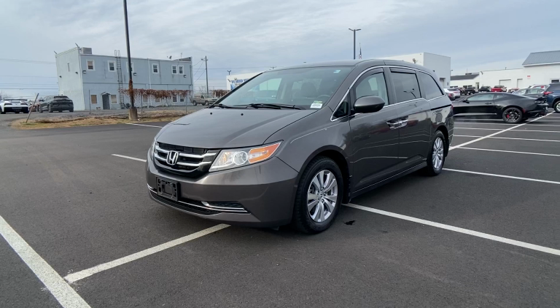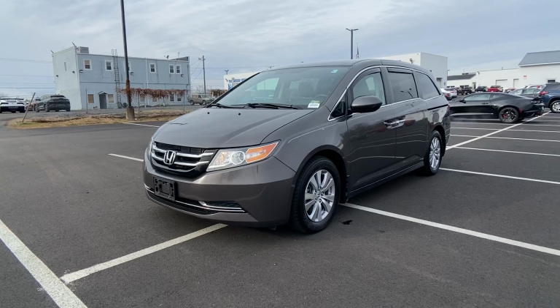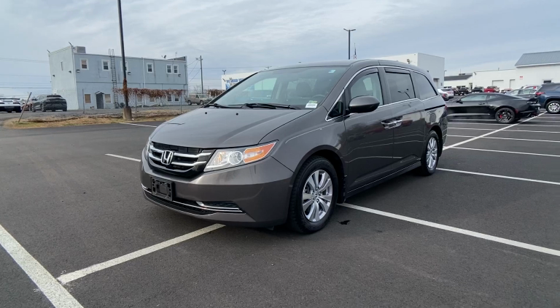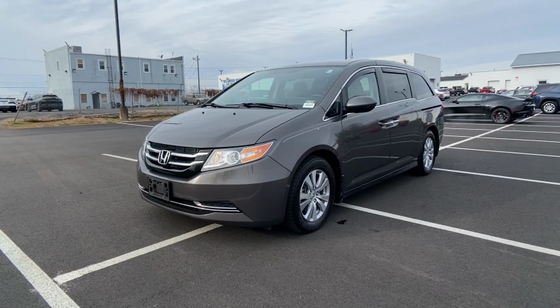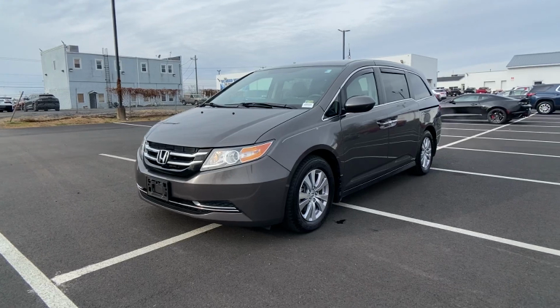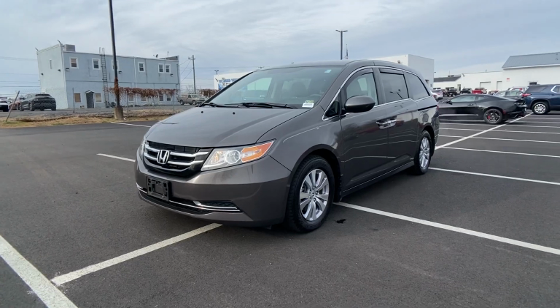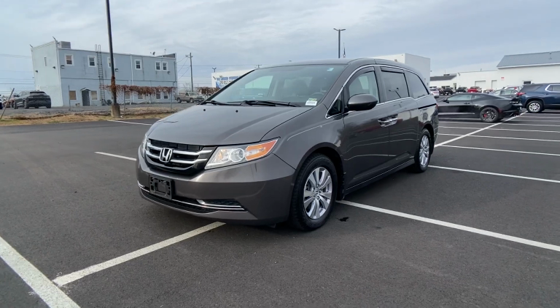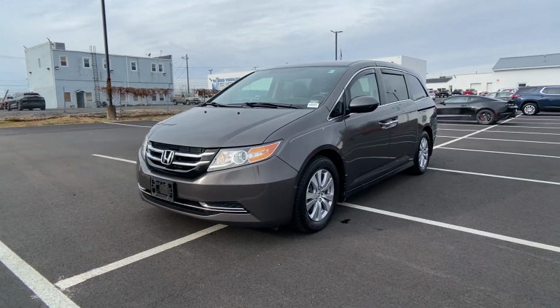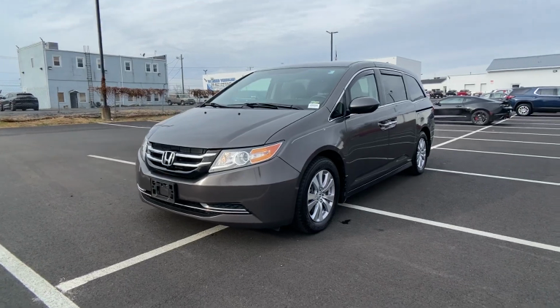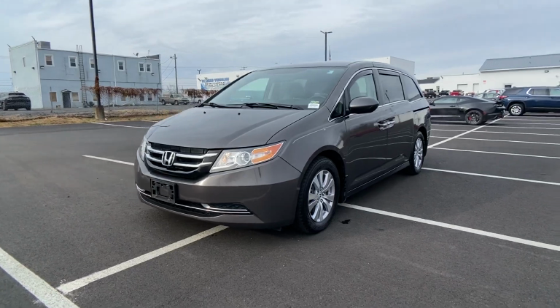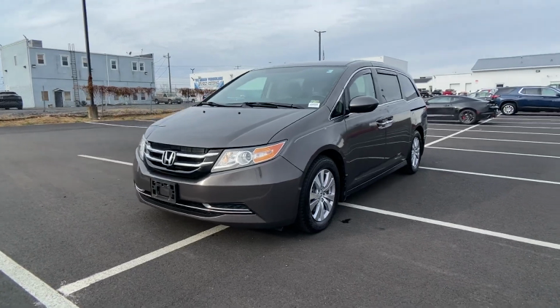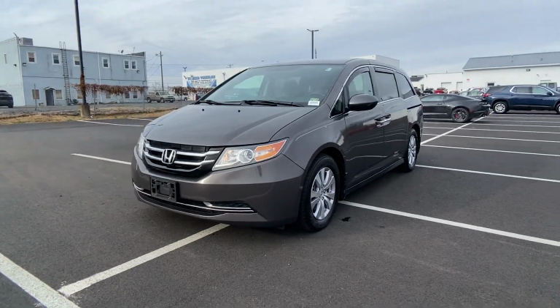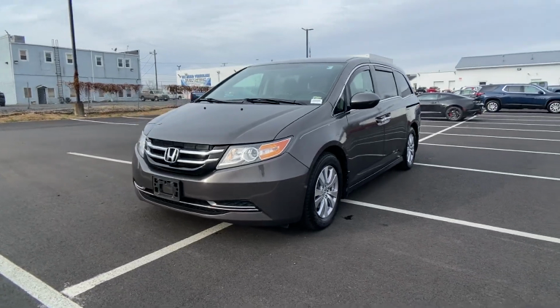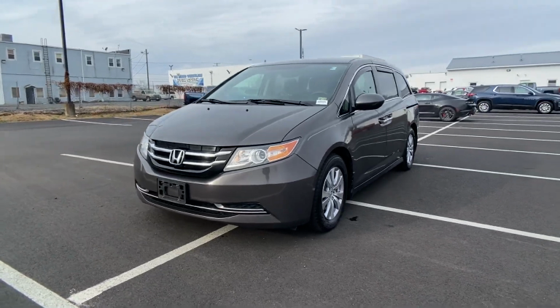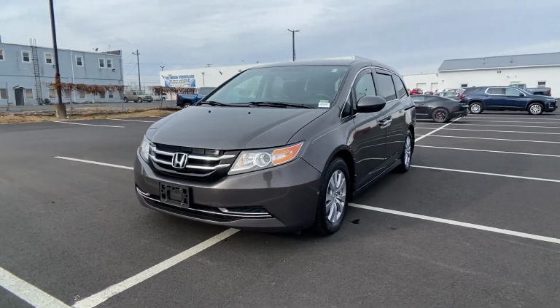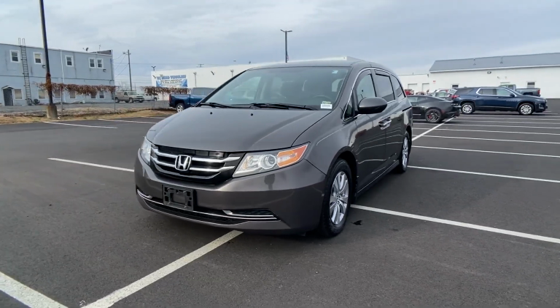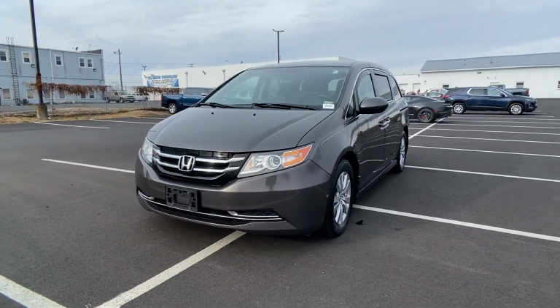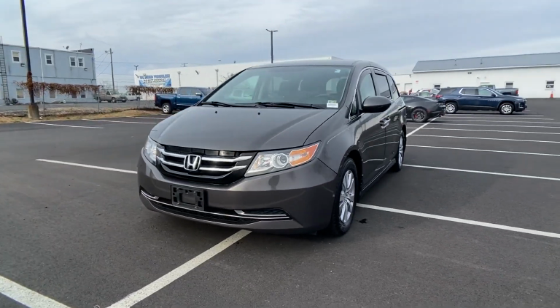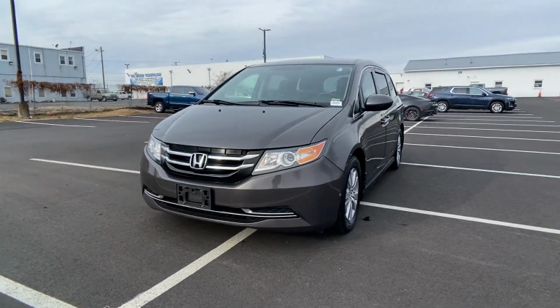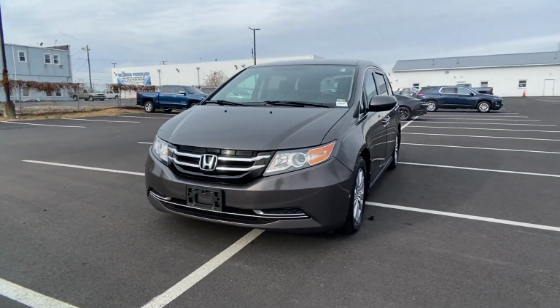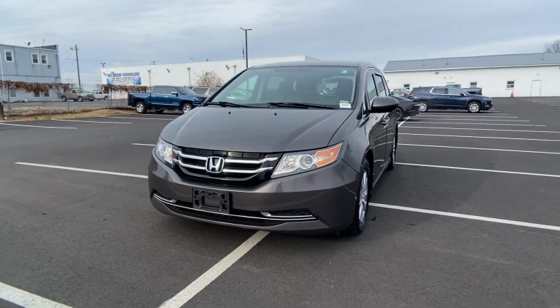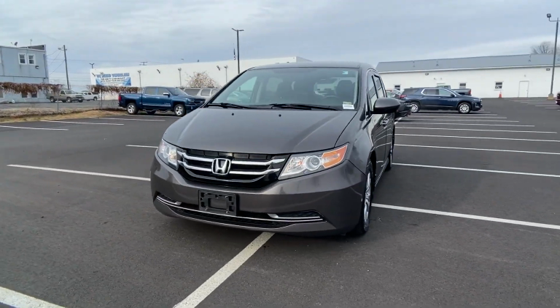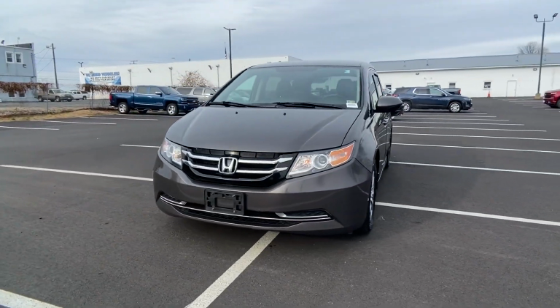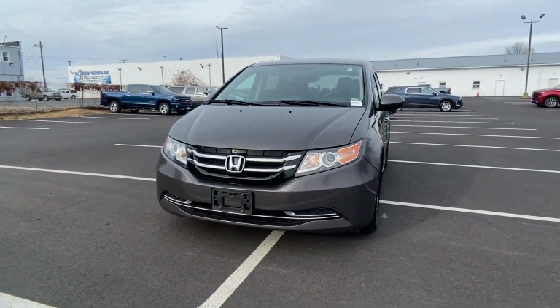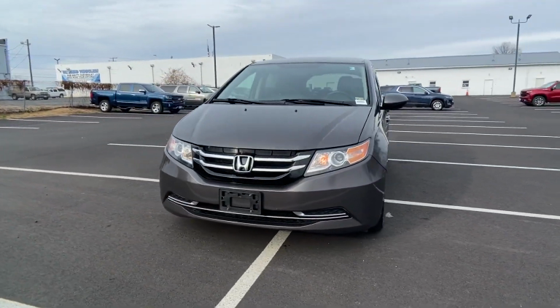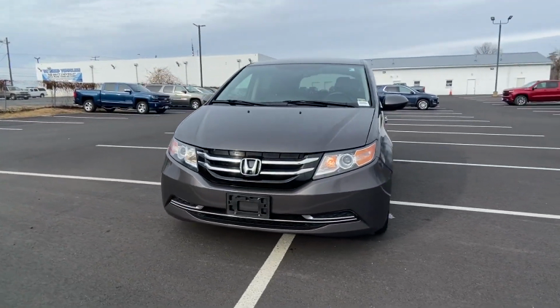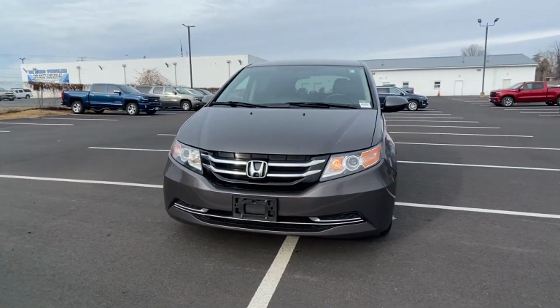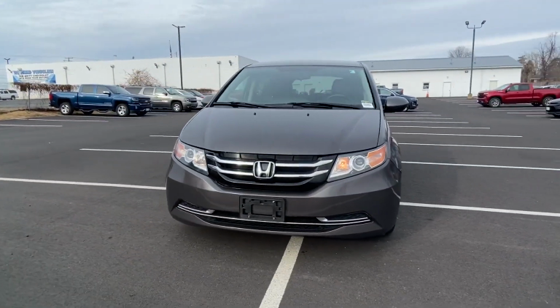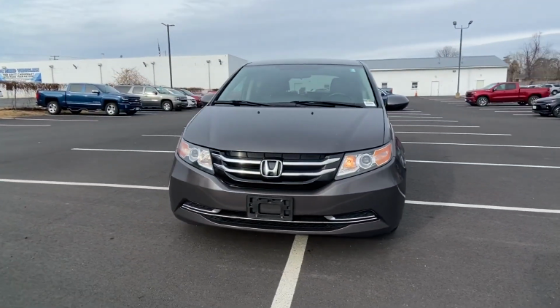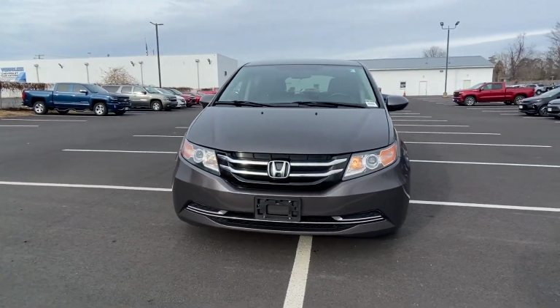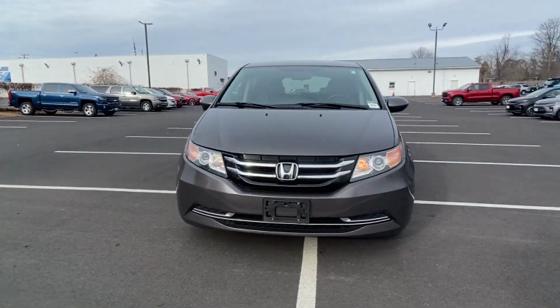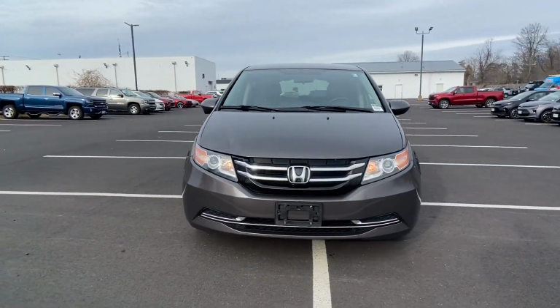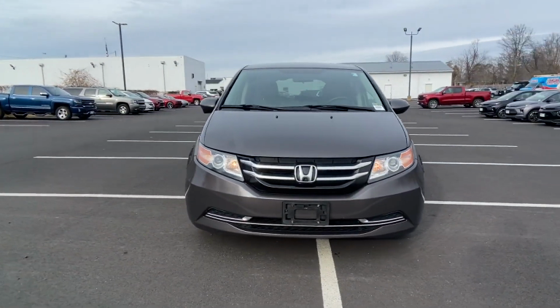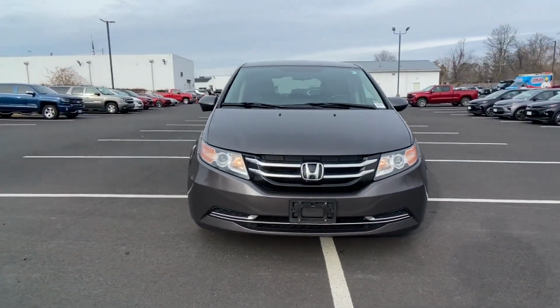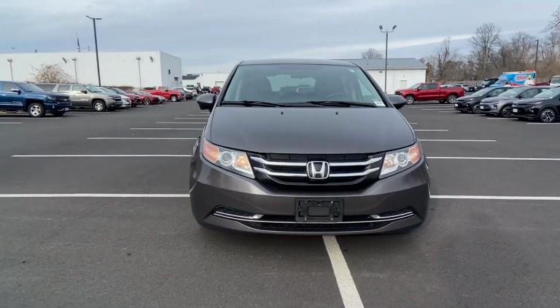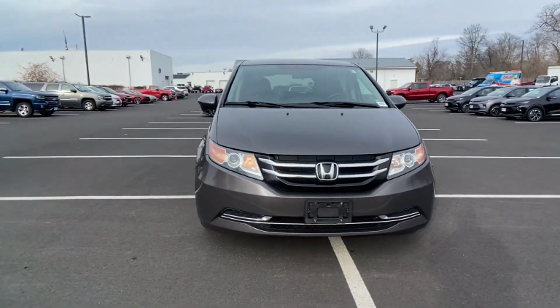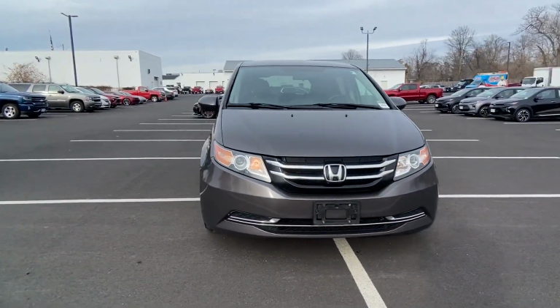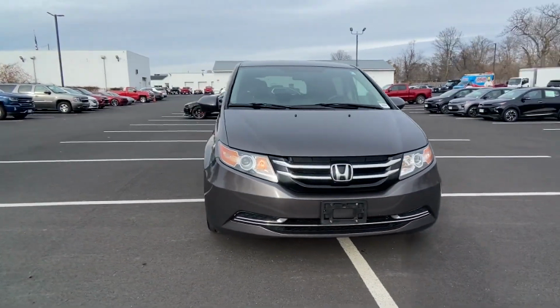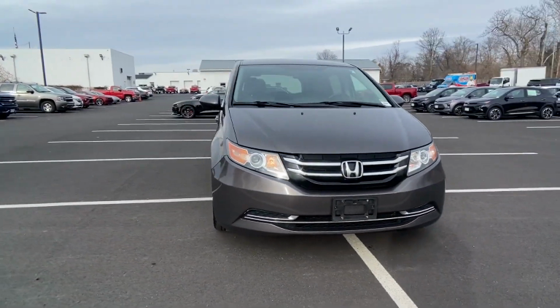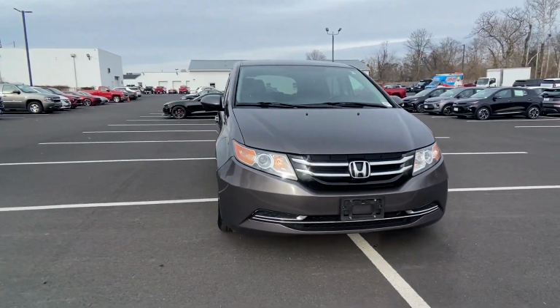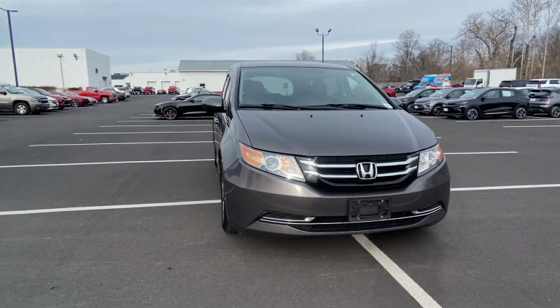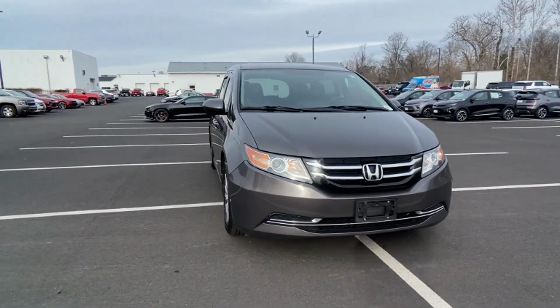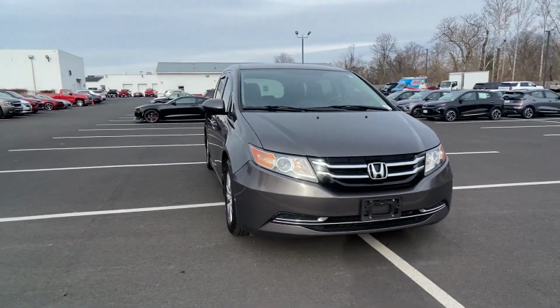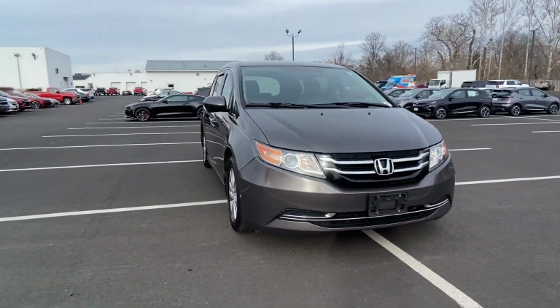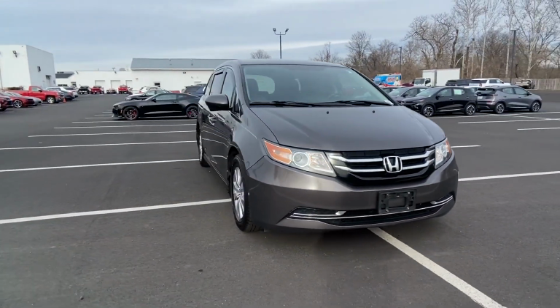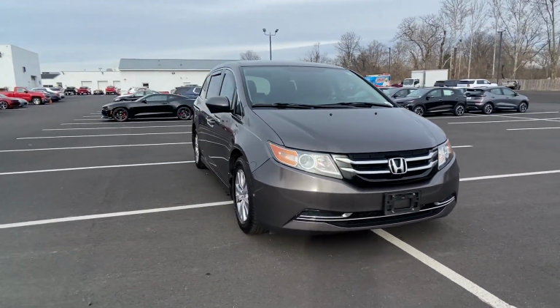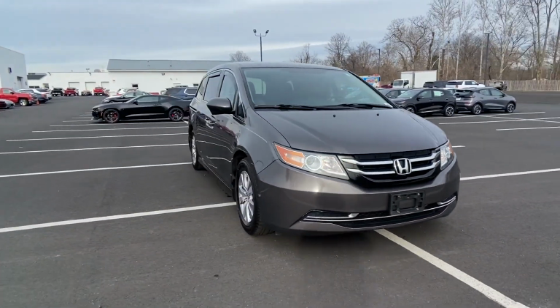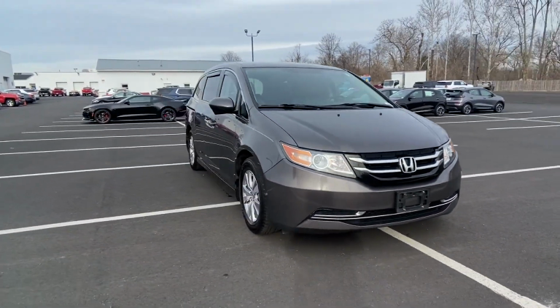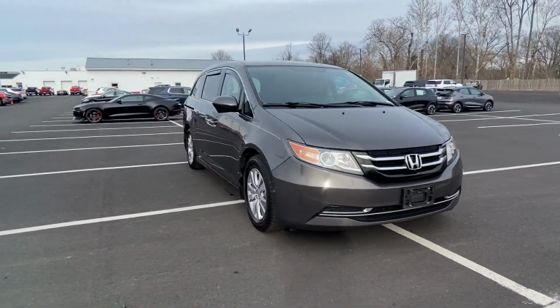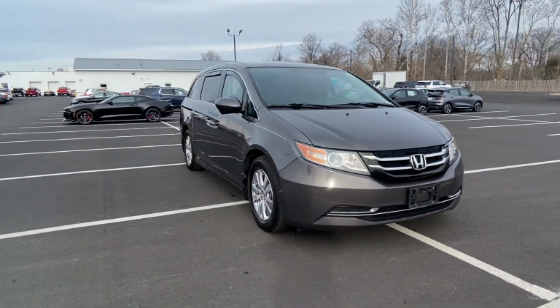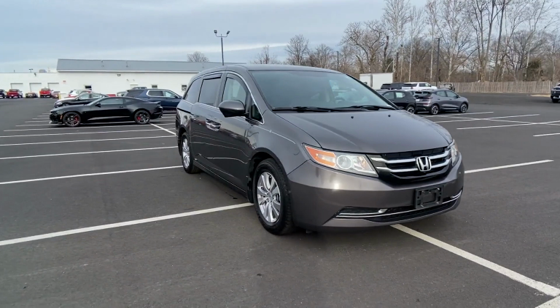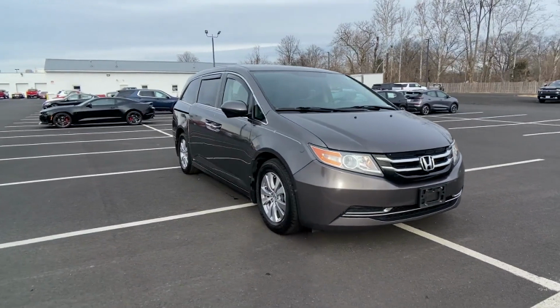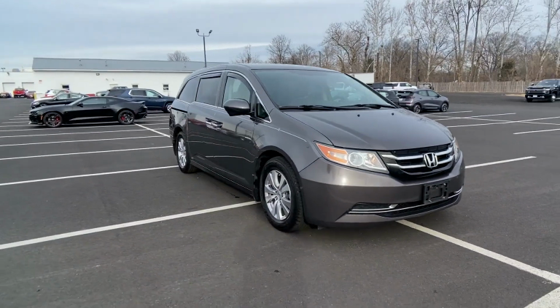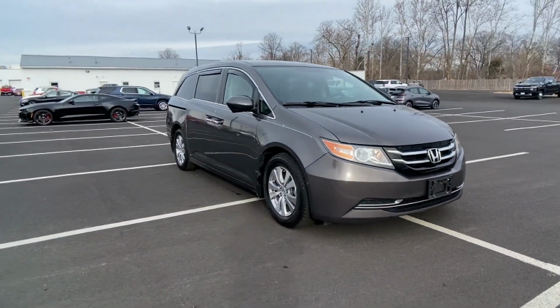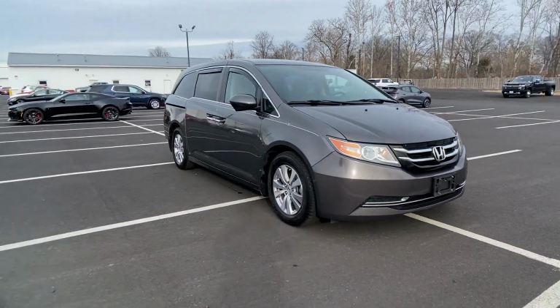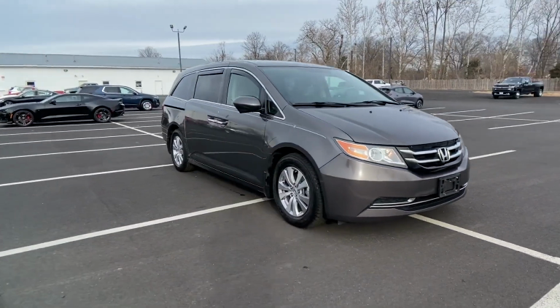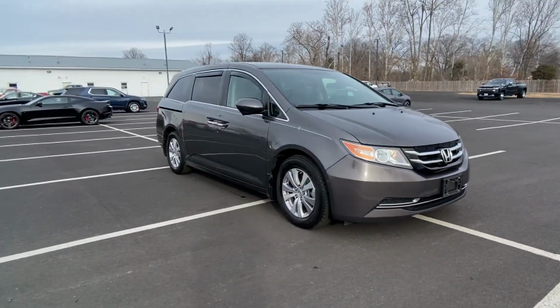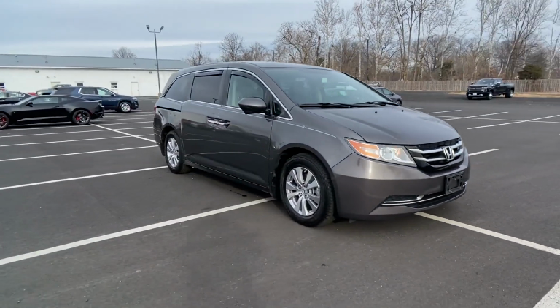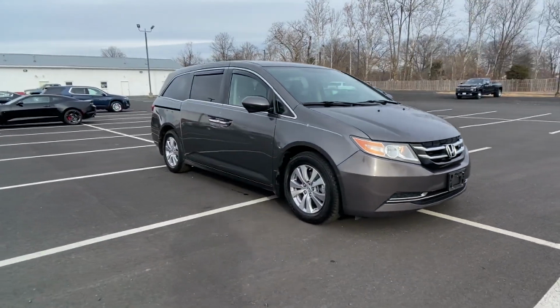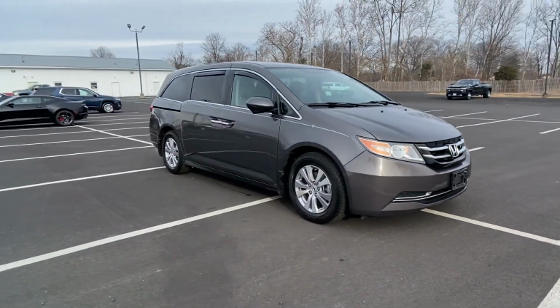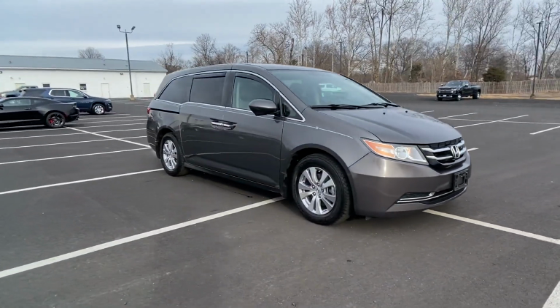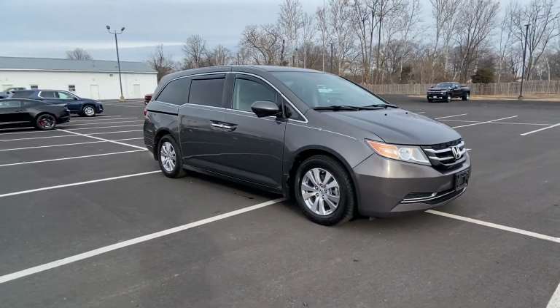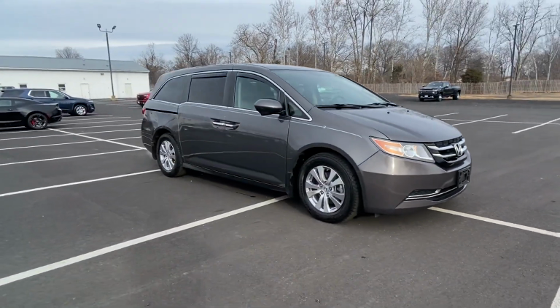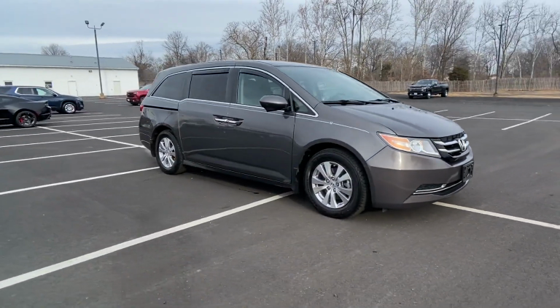2016 Honda Odyssey. This minivan delivers safety and comfort to its passengers.